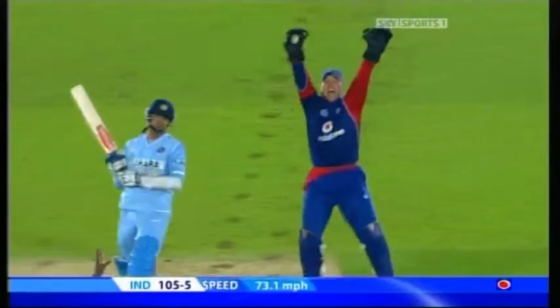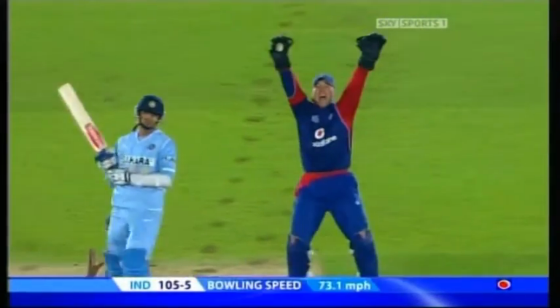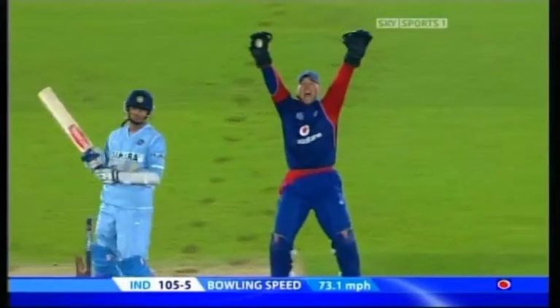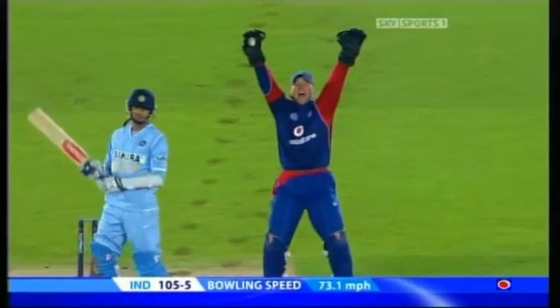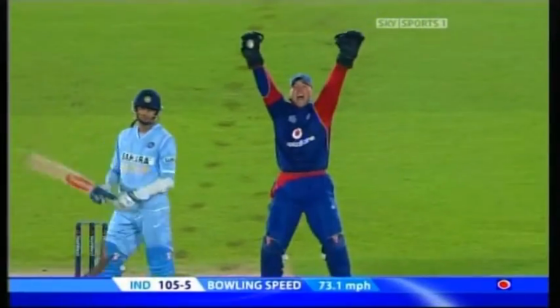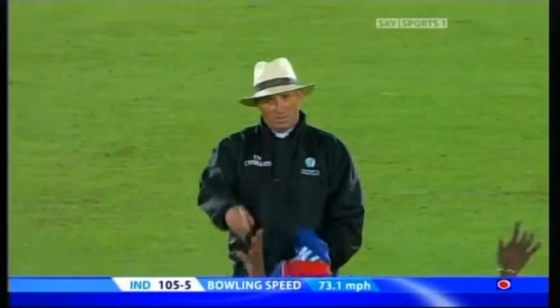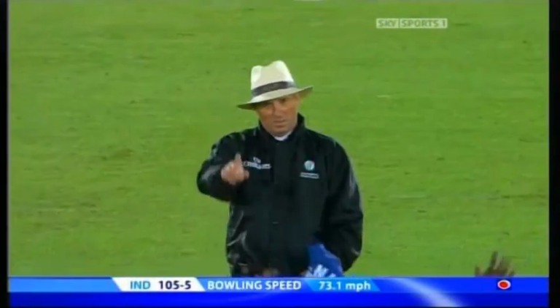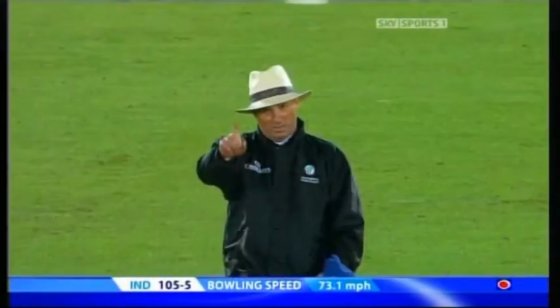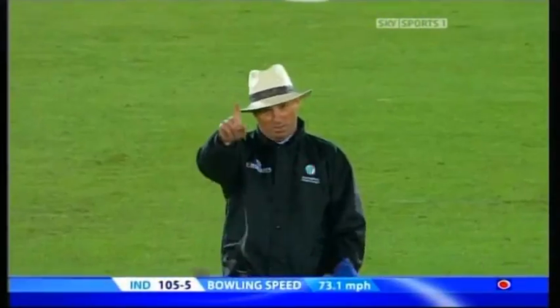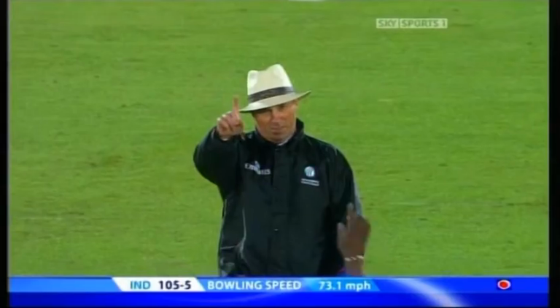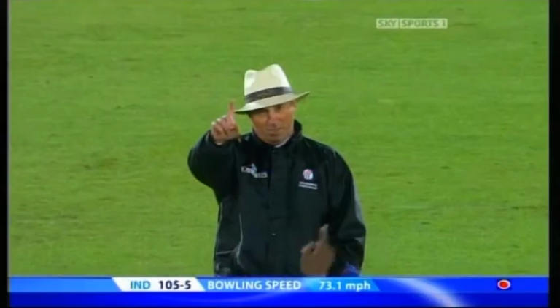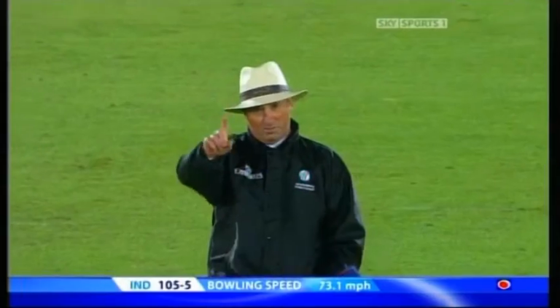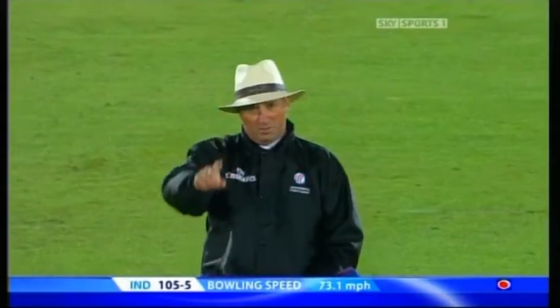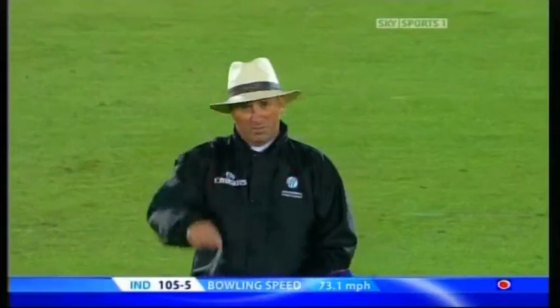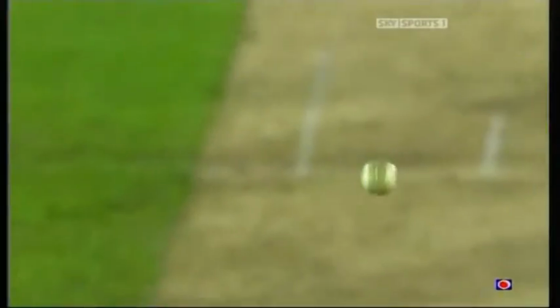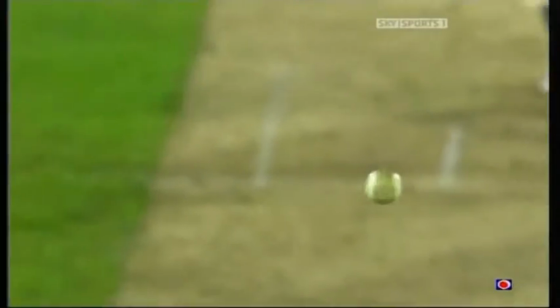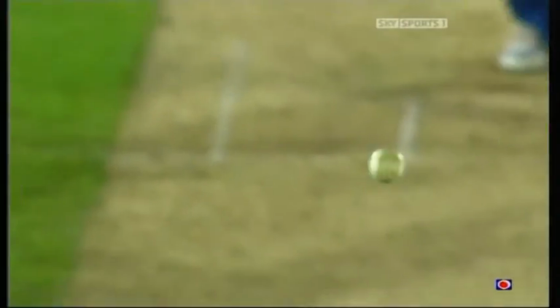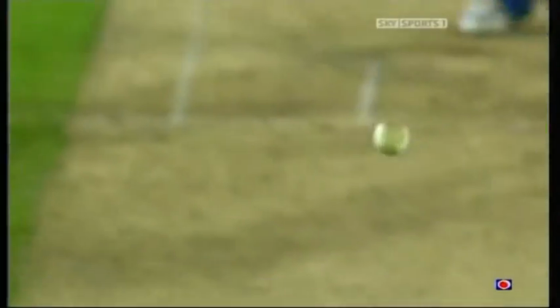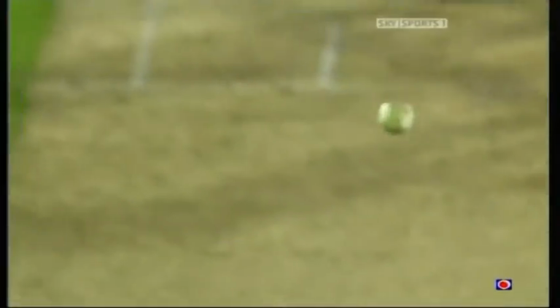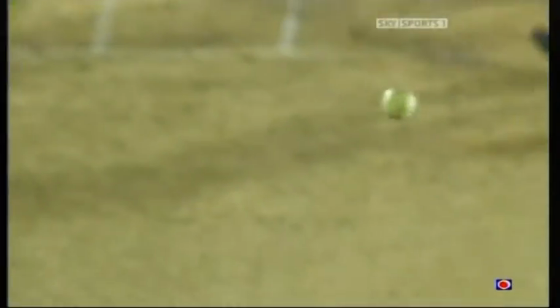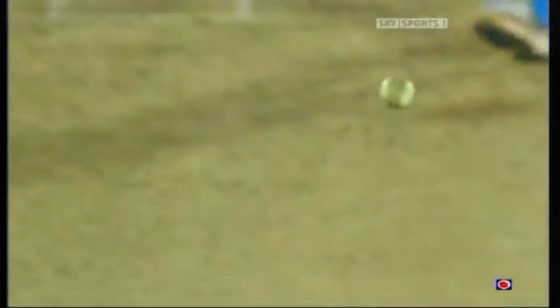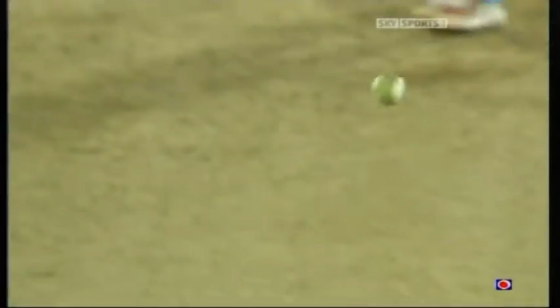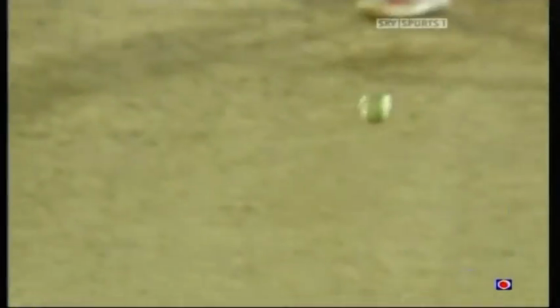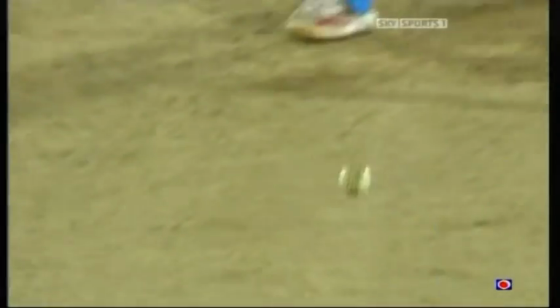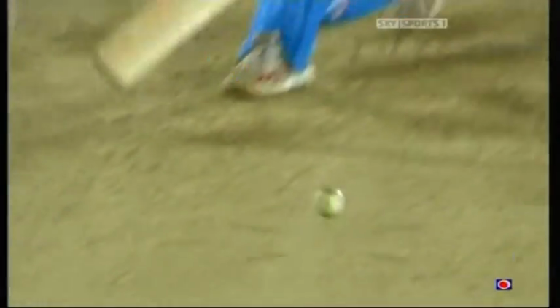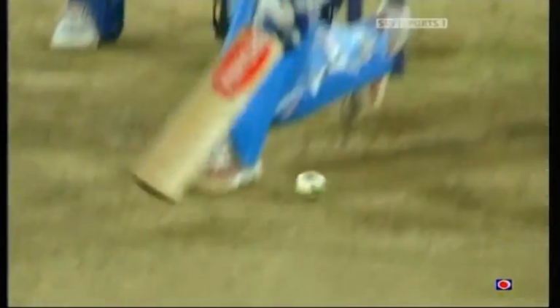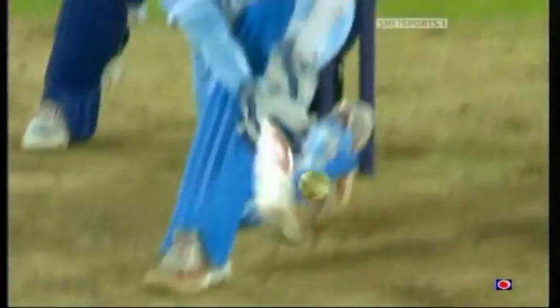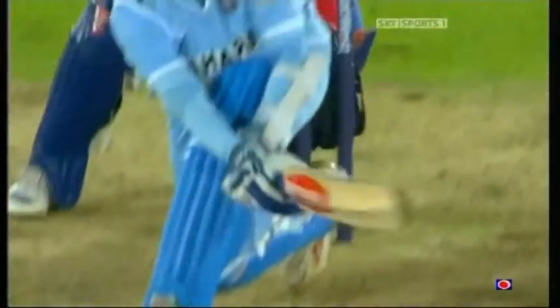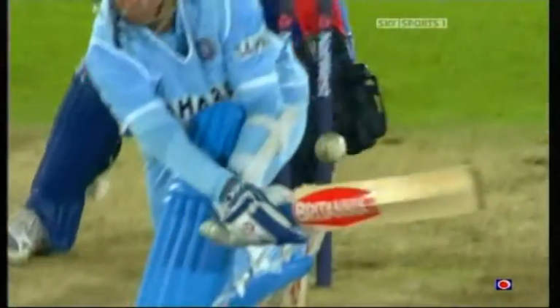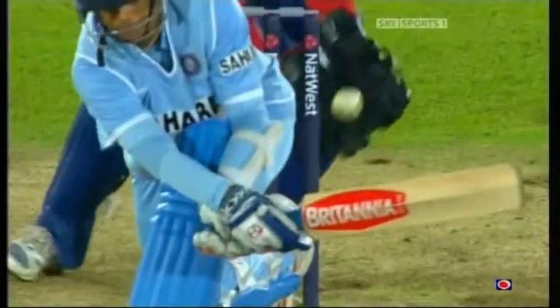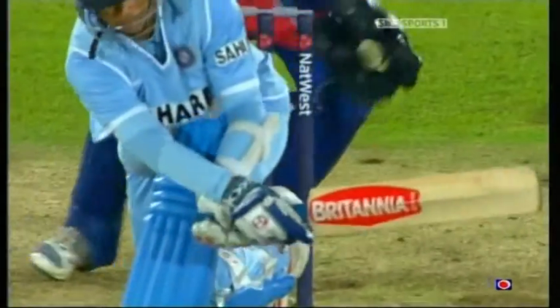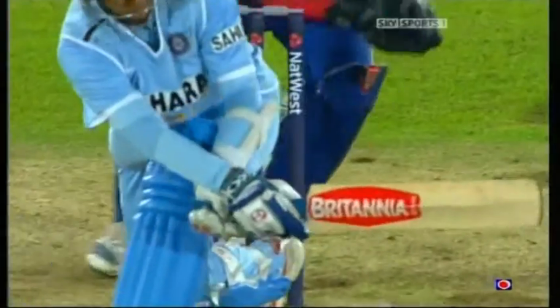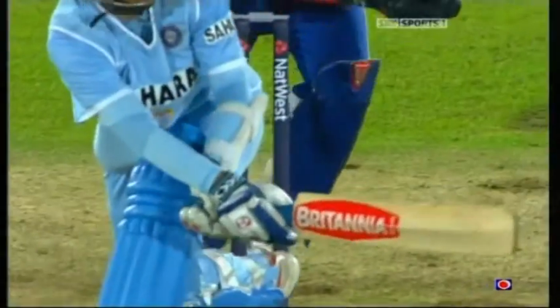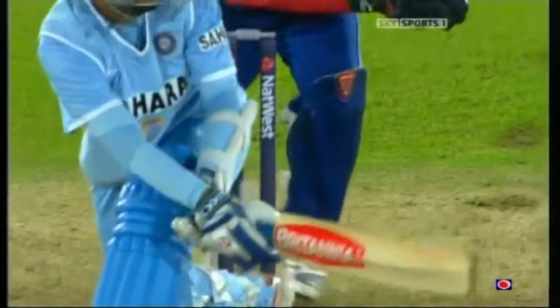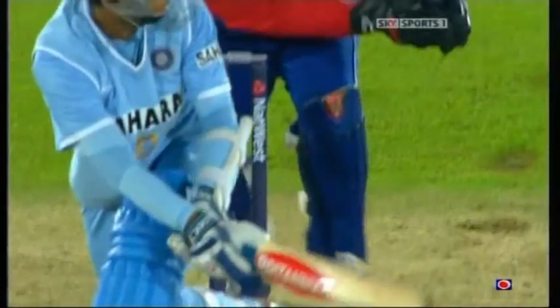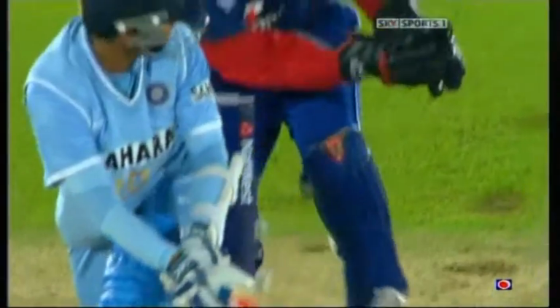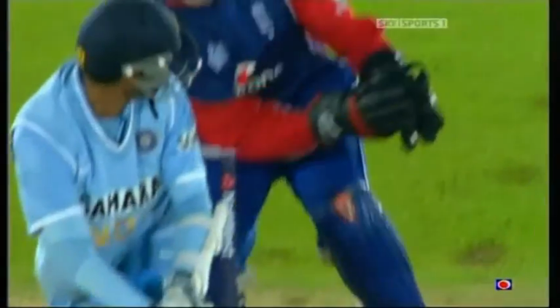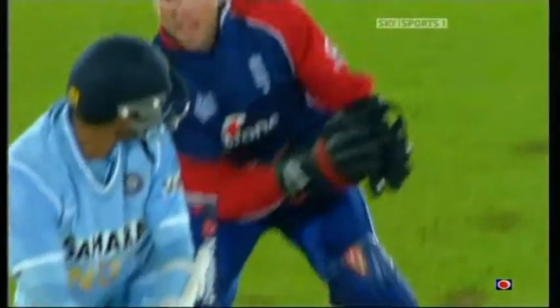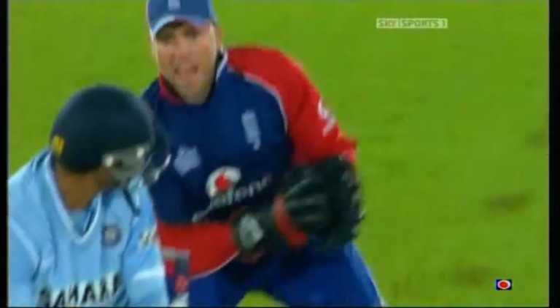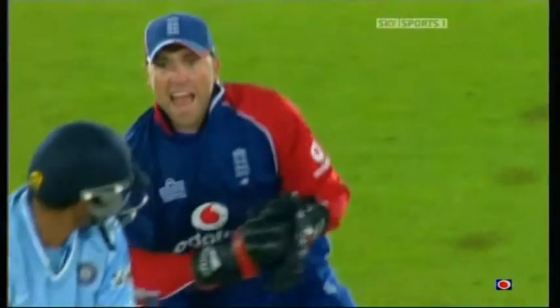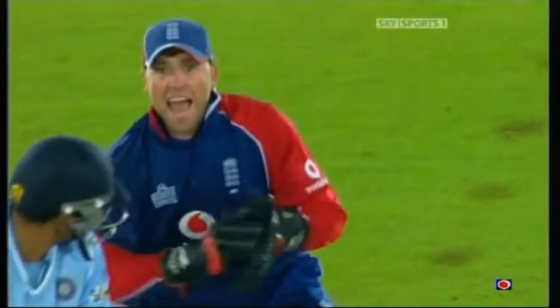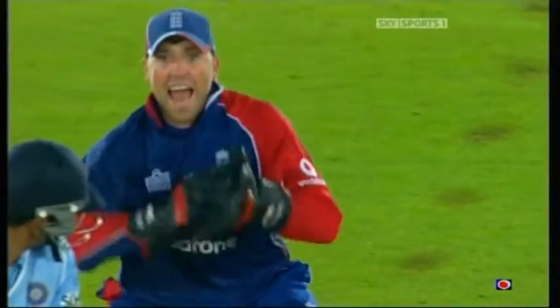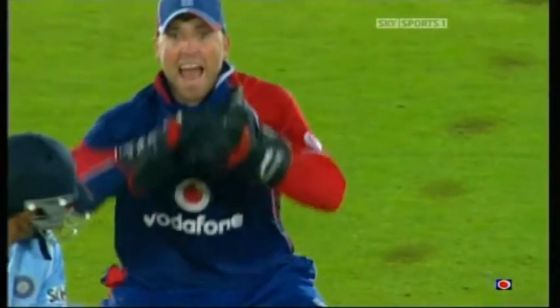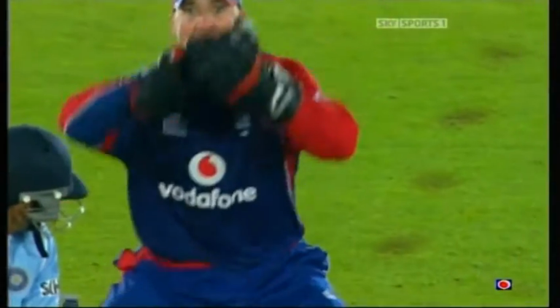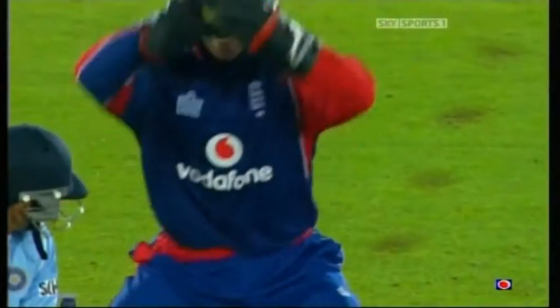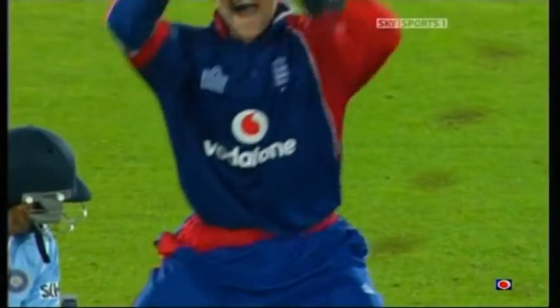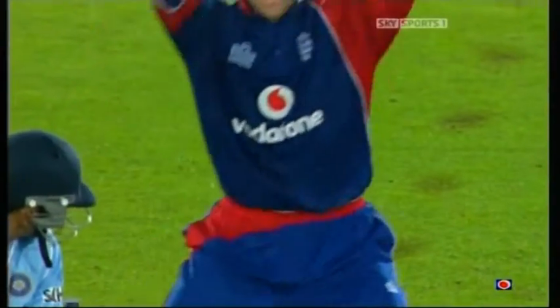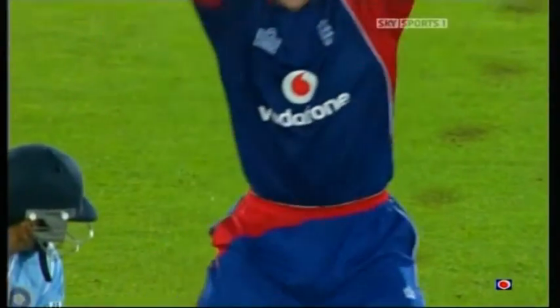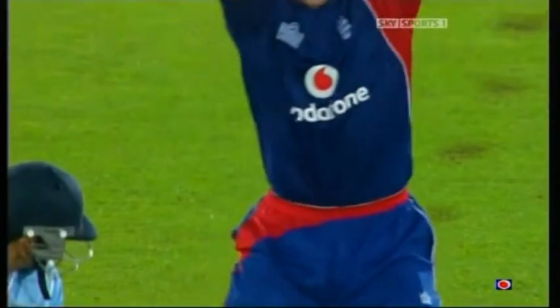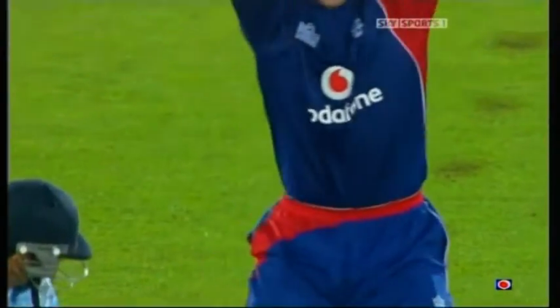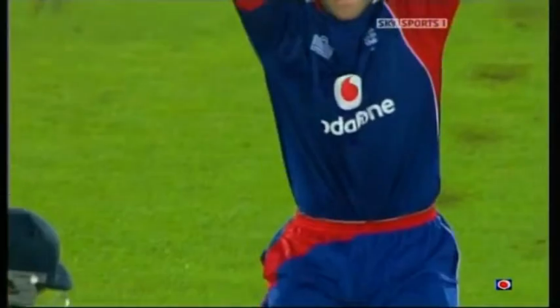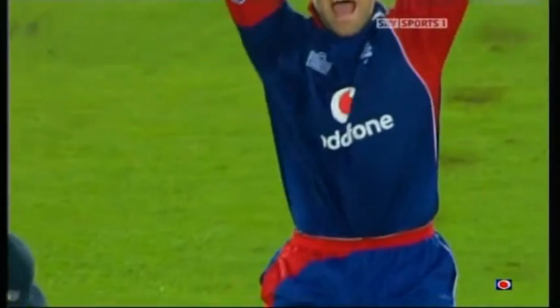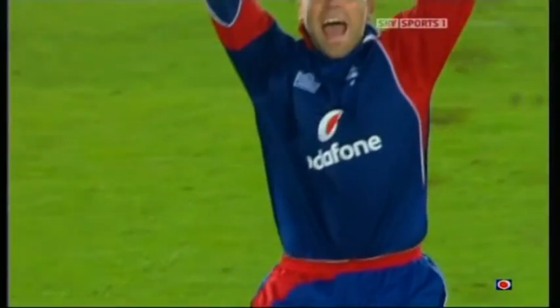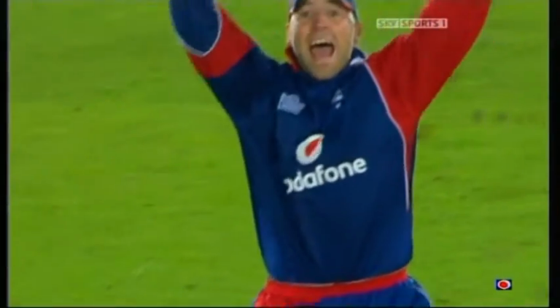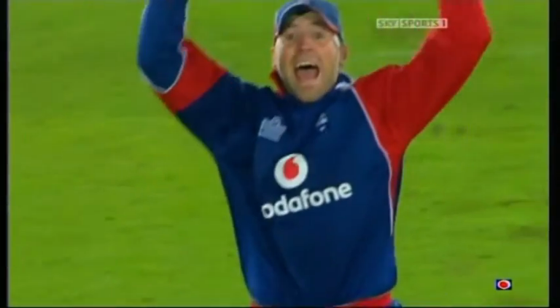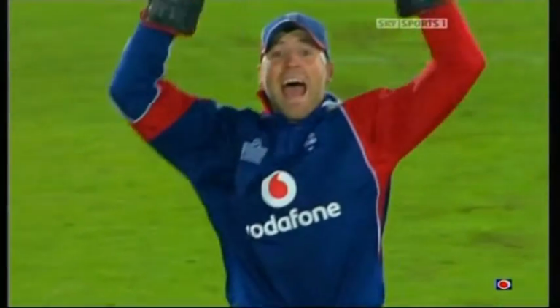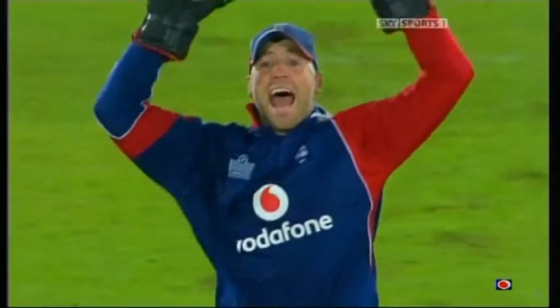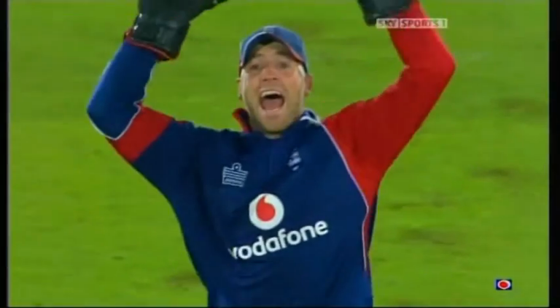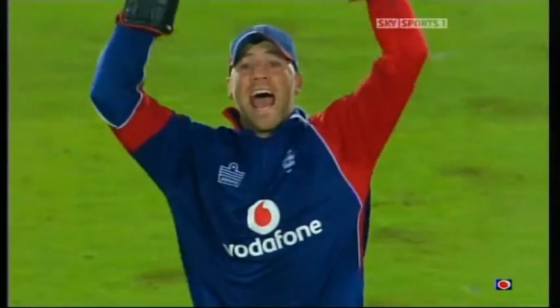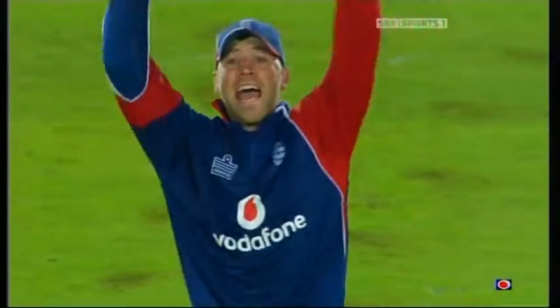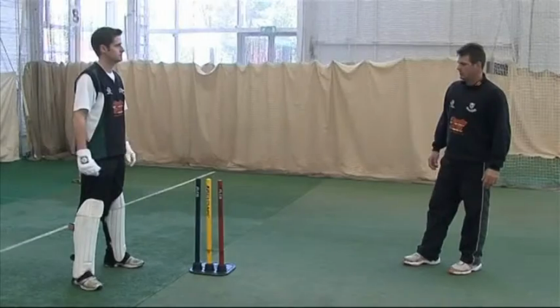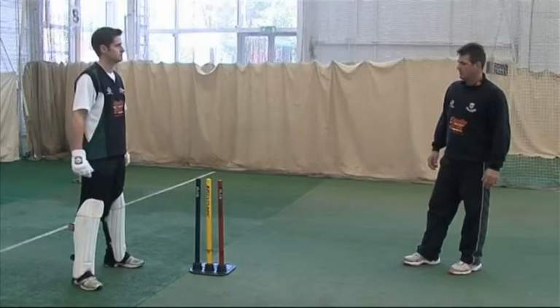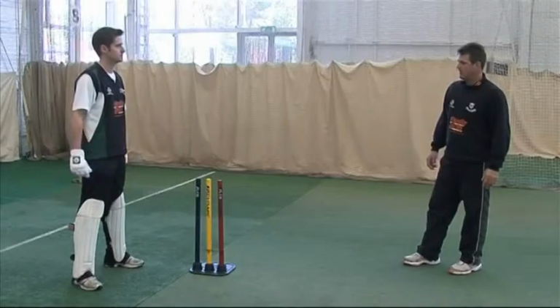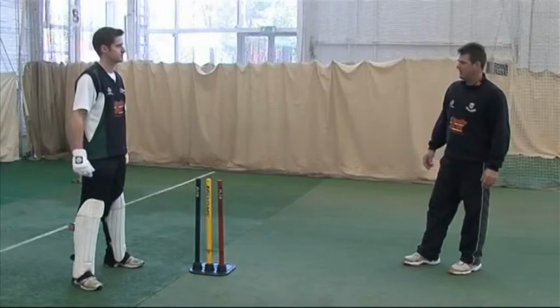Big shout and it's been given. Mascarenas gets his first one in the international wicket.